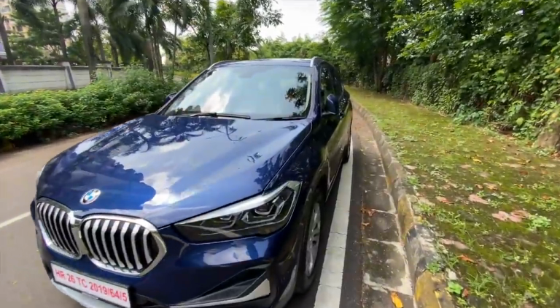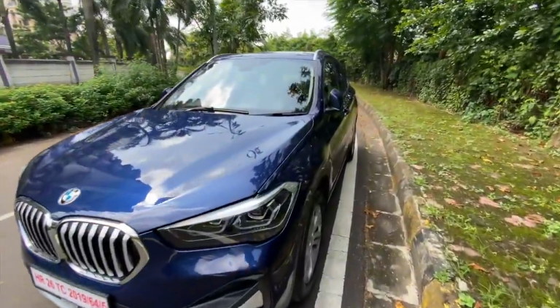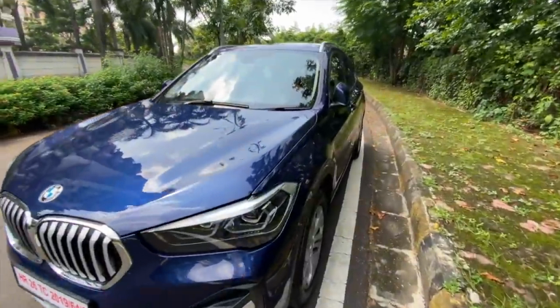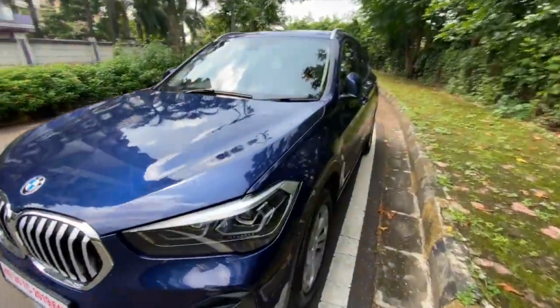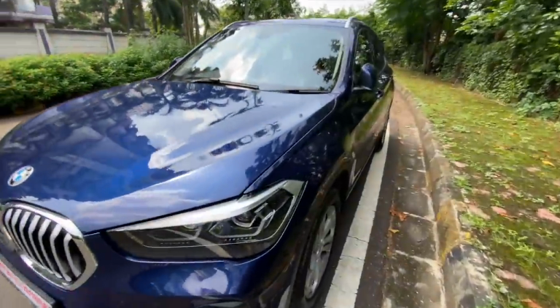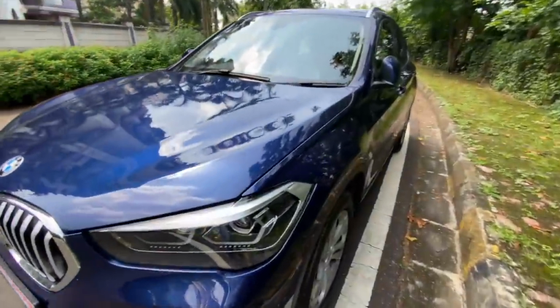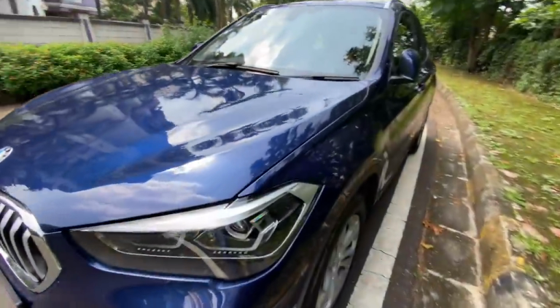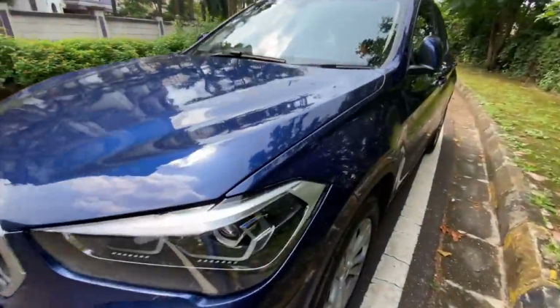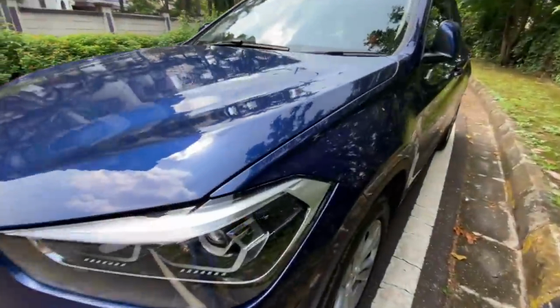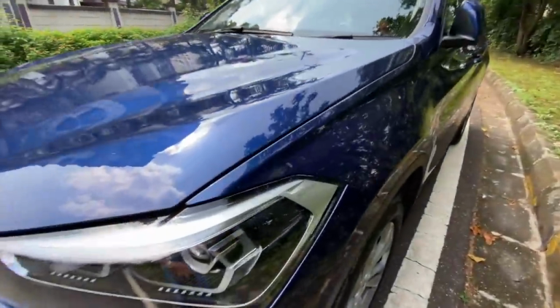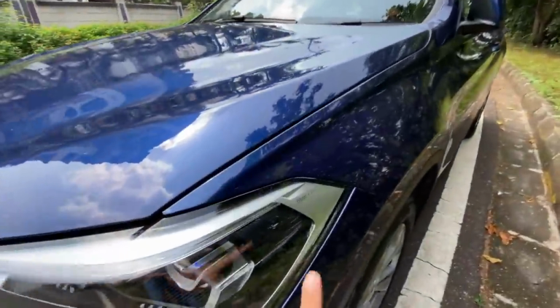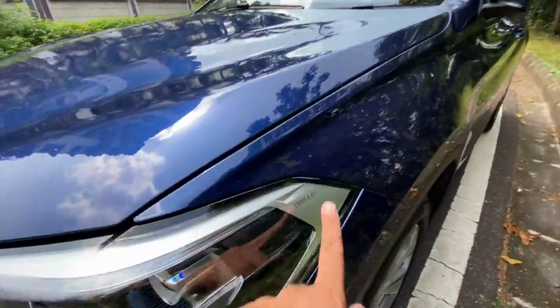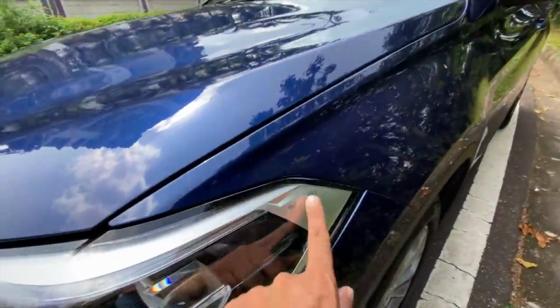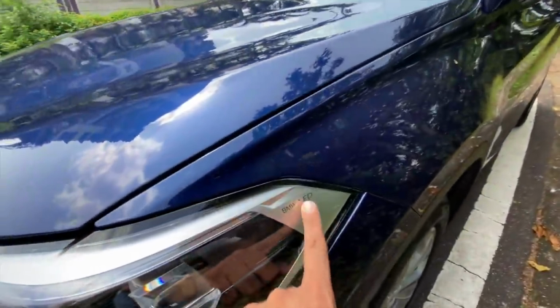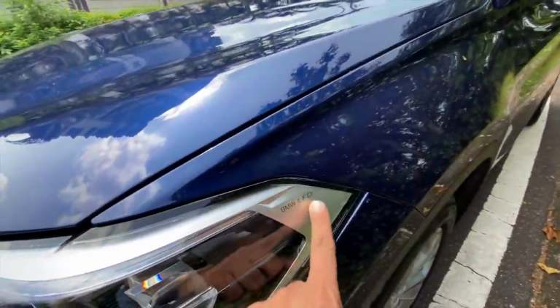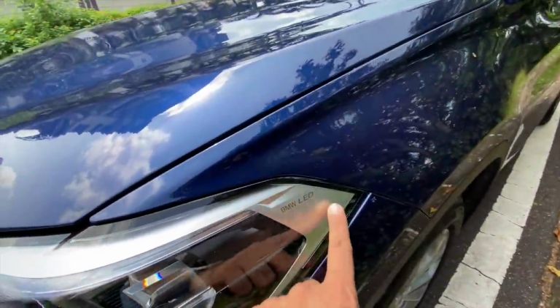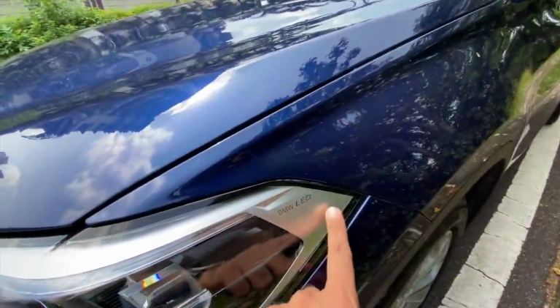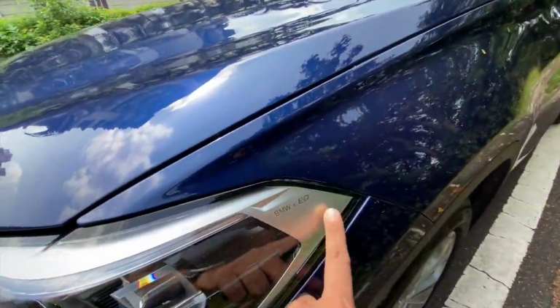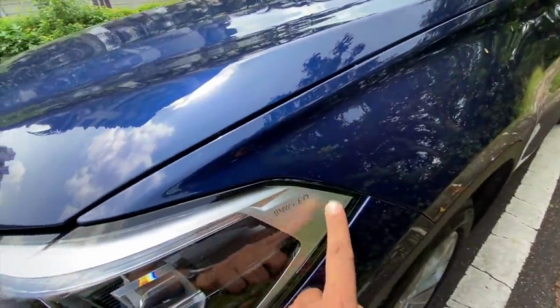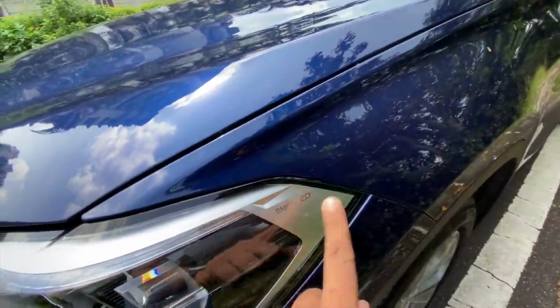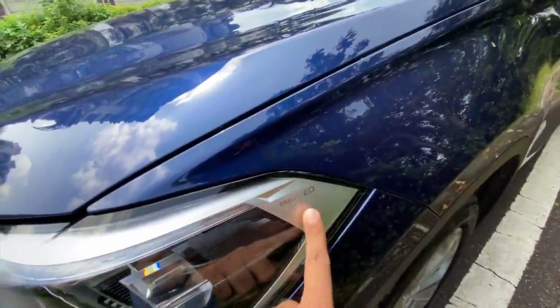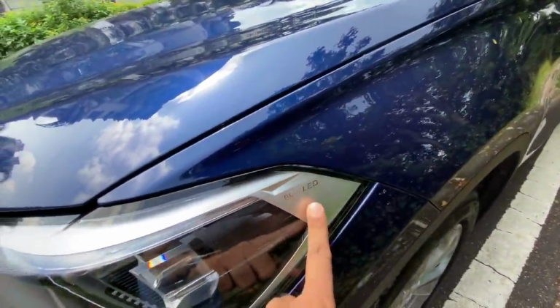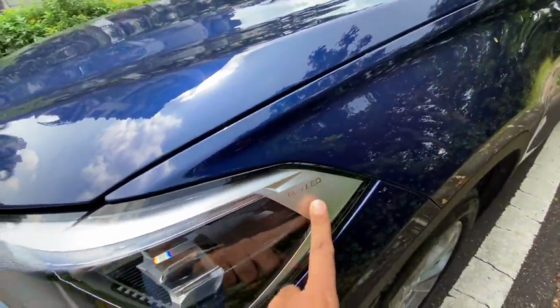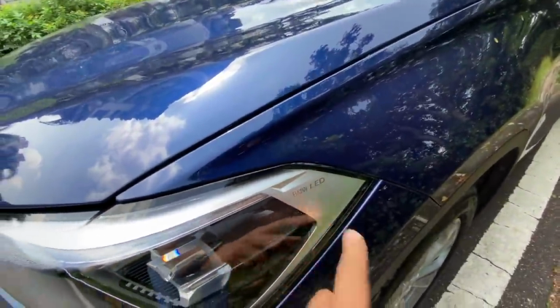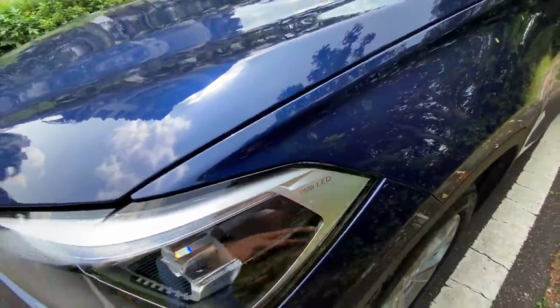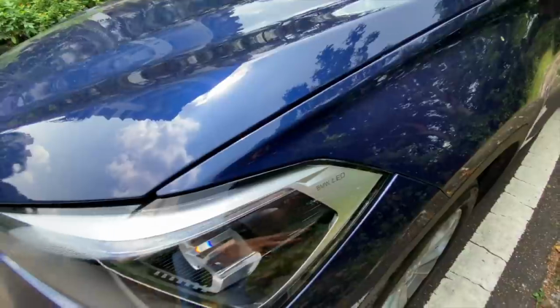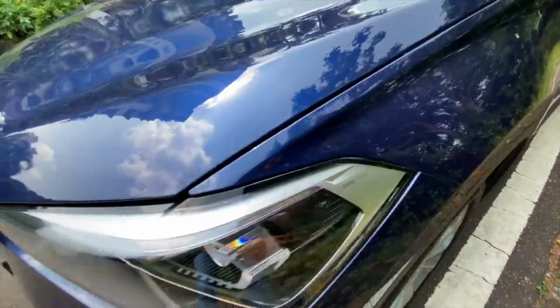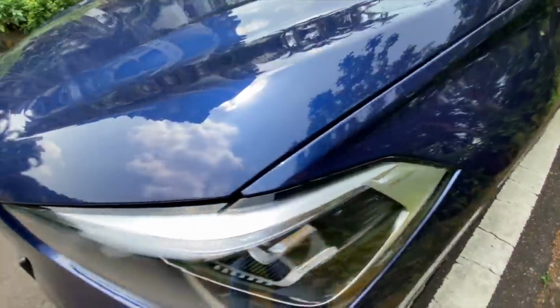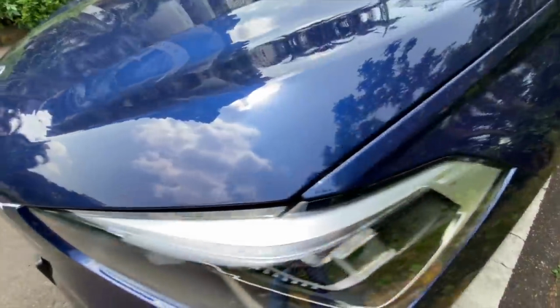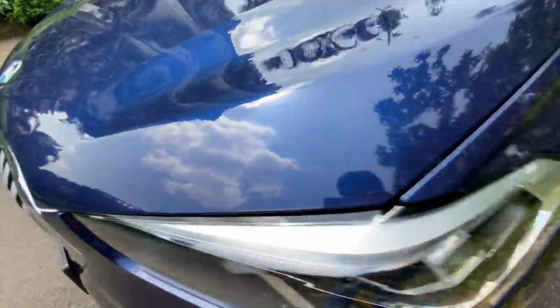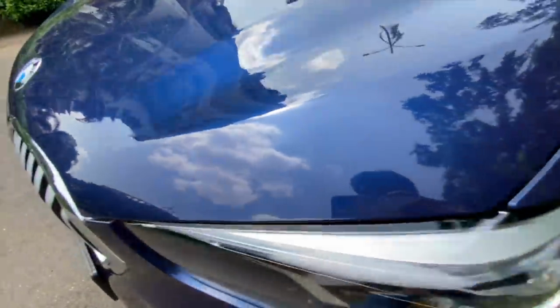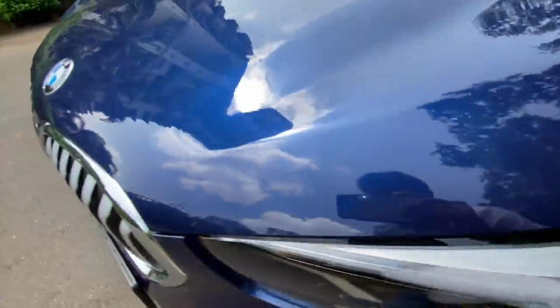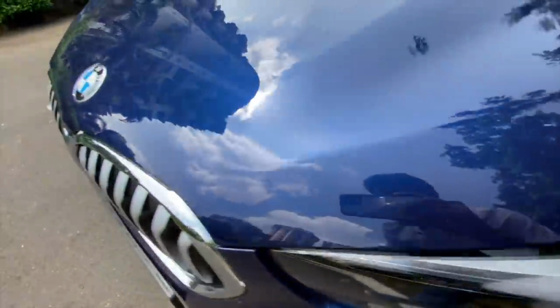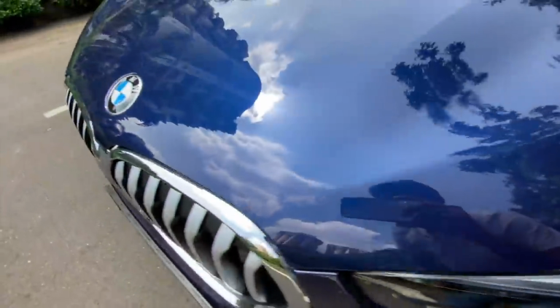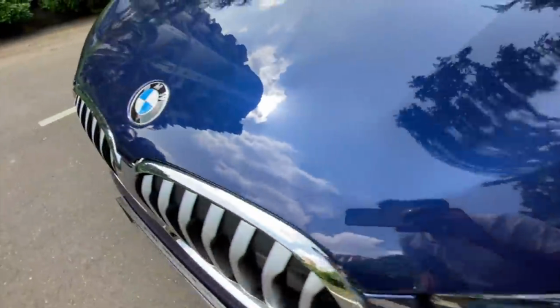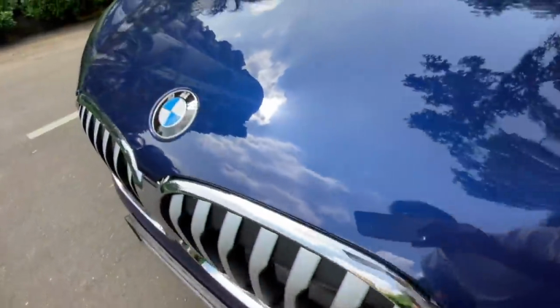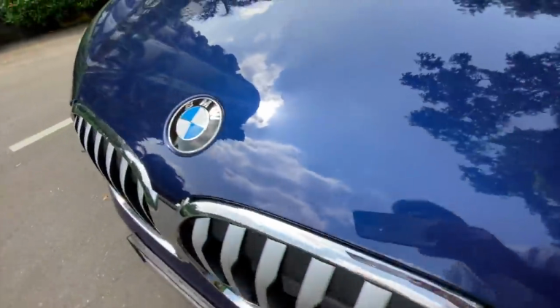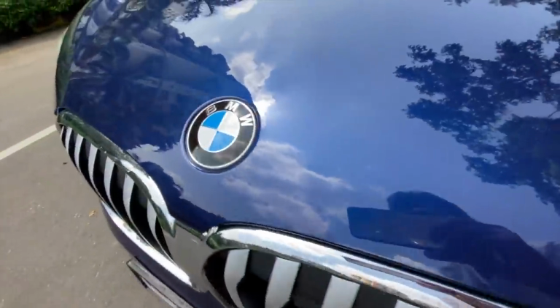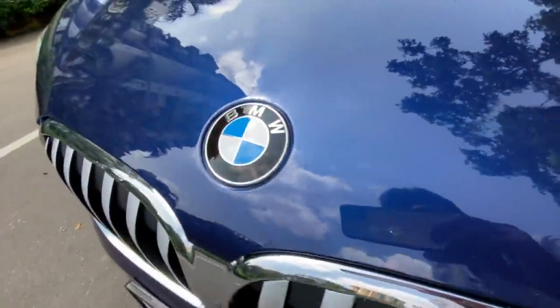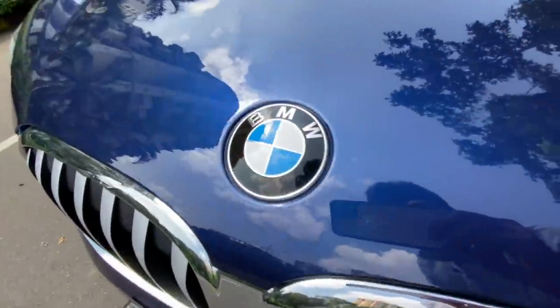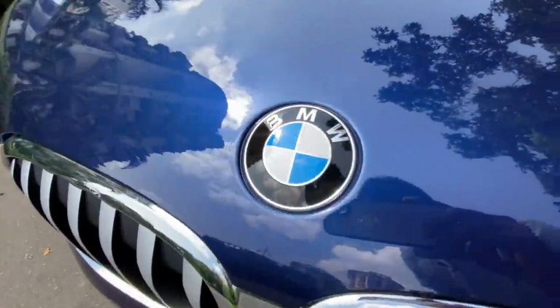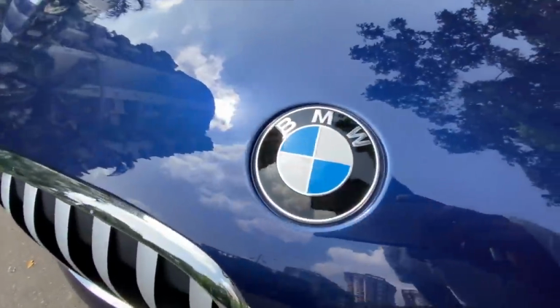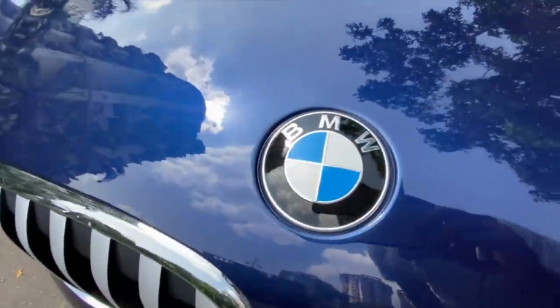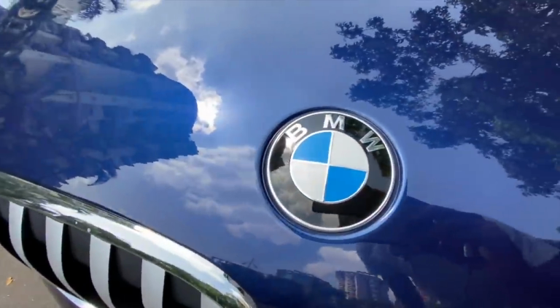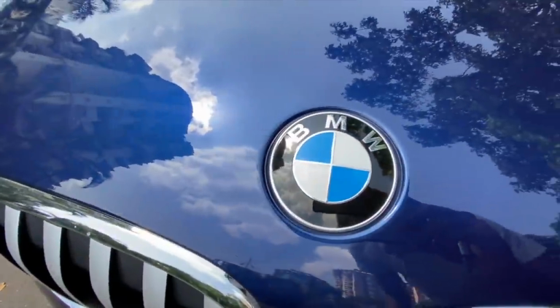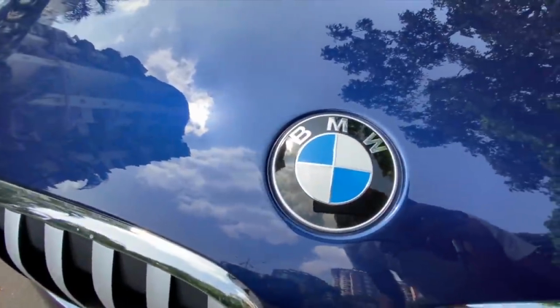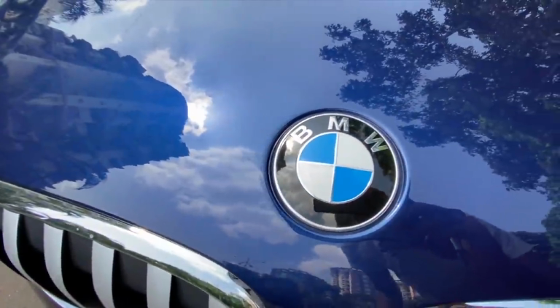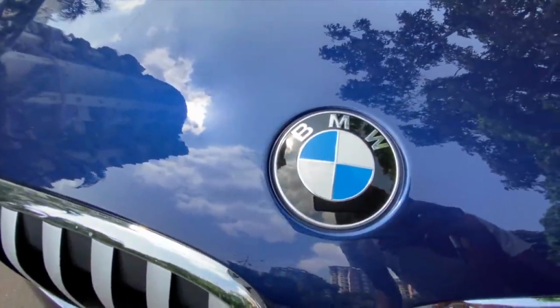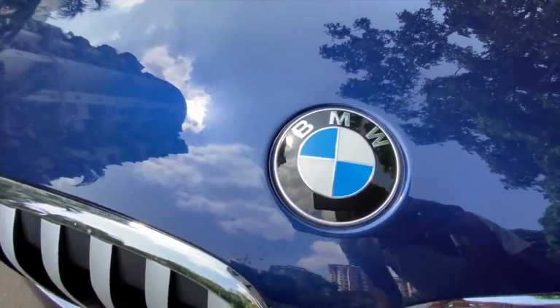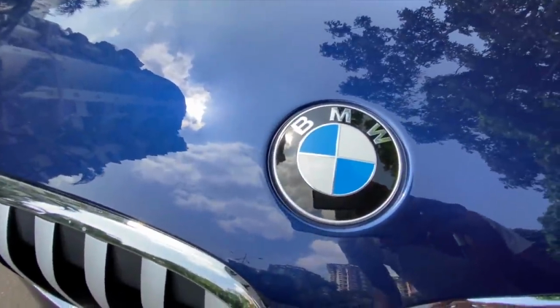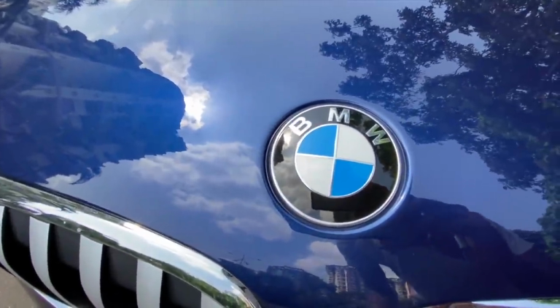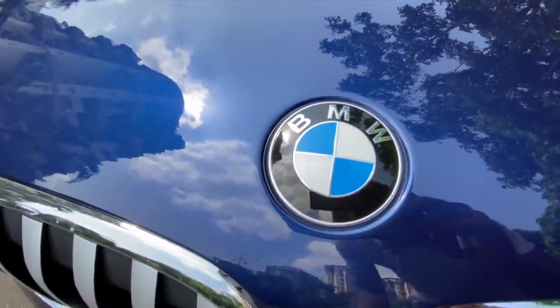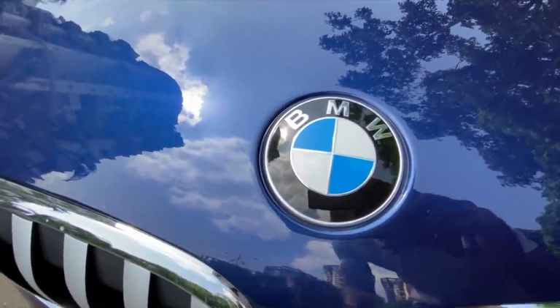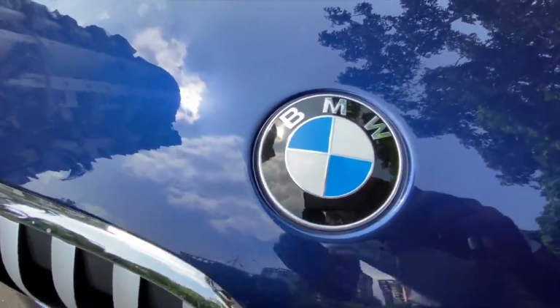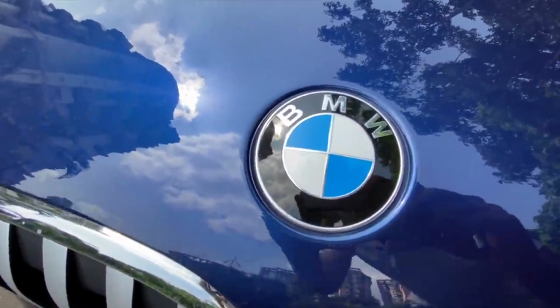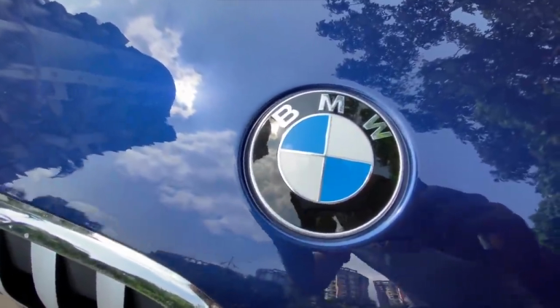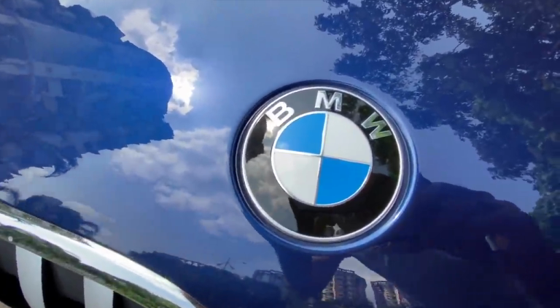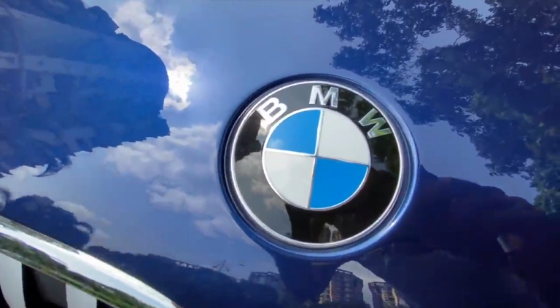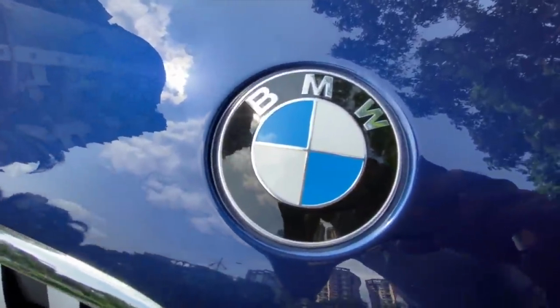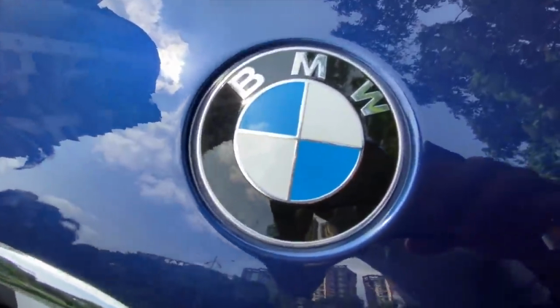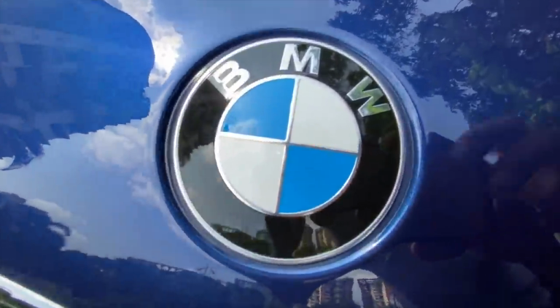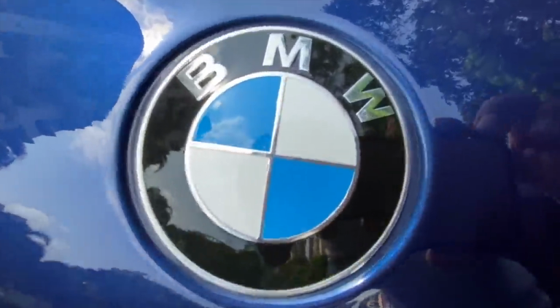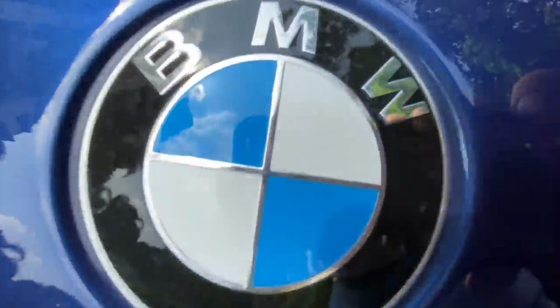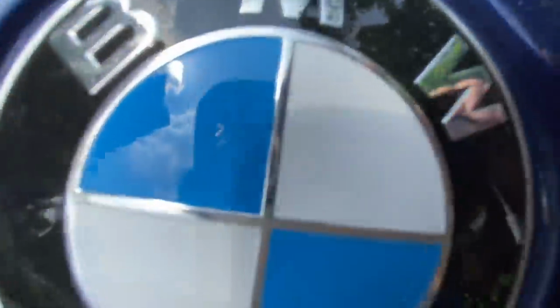It says BMW LED on the headlights — that's also cool. The logo is the reason why you would want to buy this car, which I will tell you once we start driving.